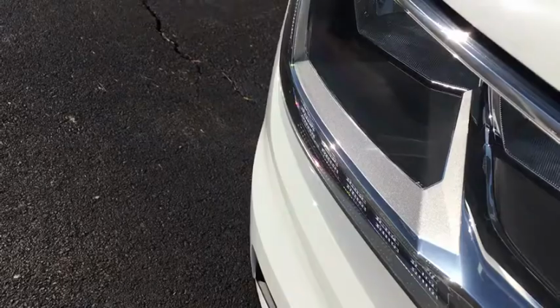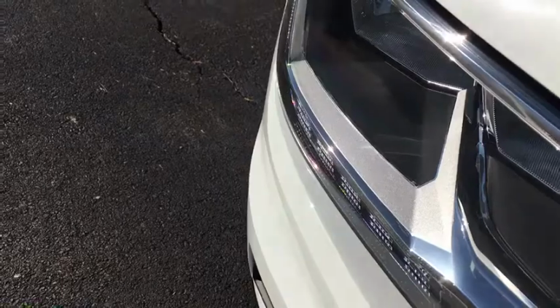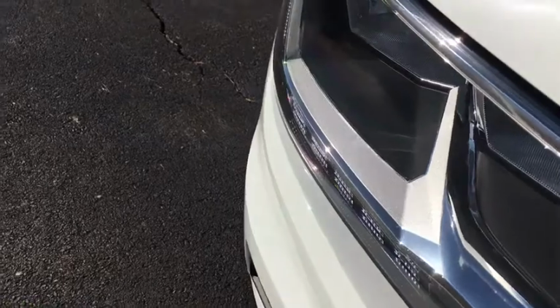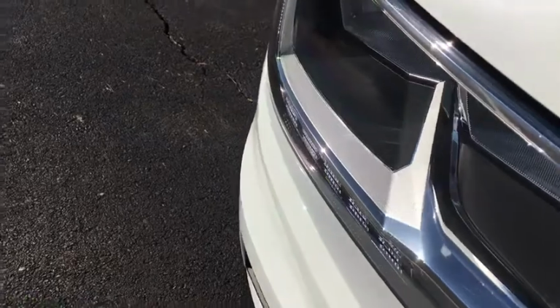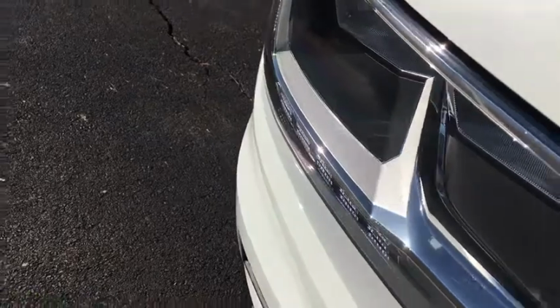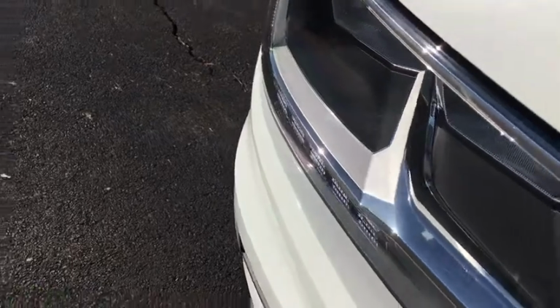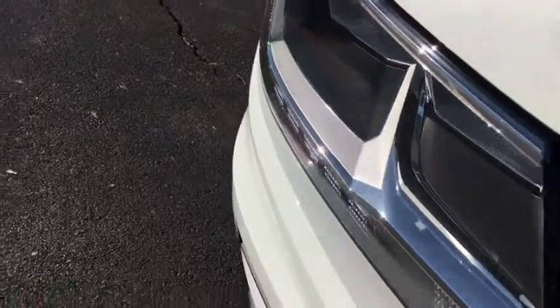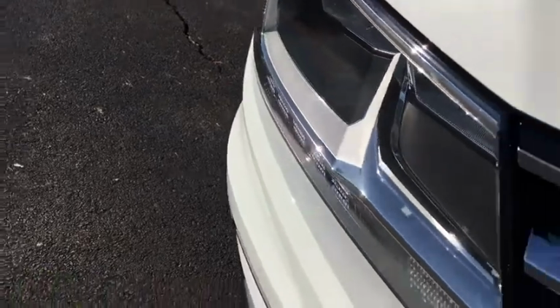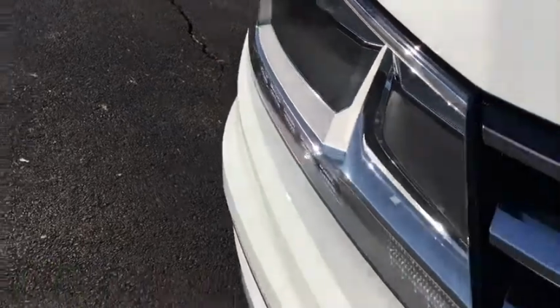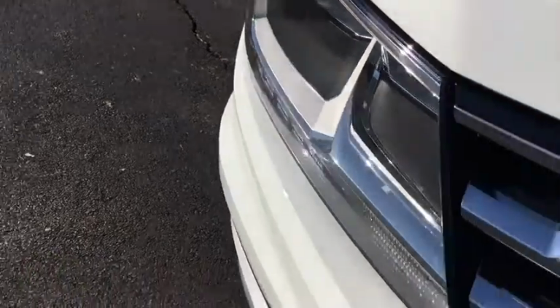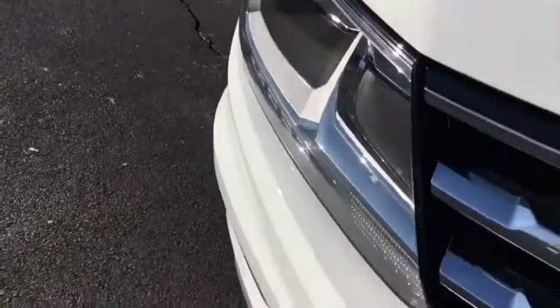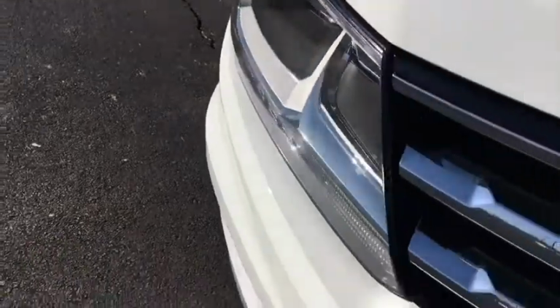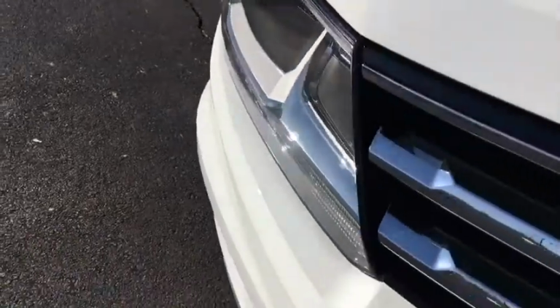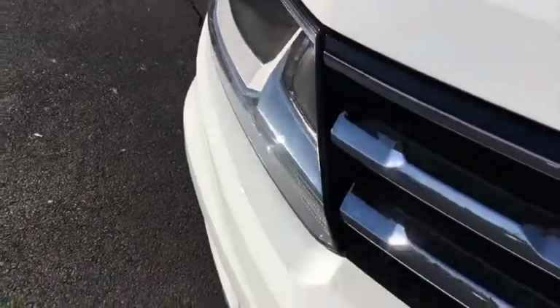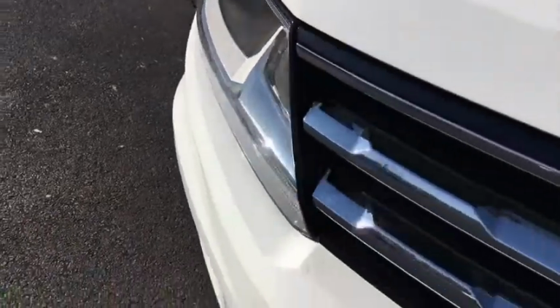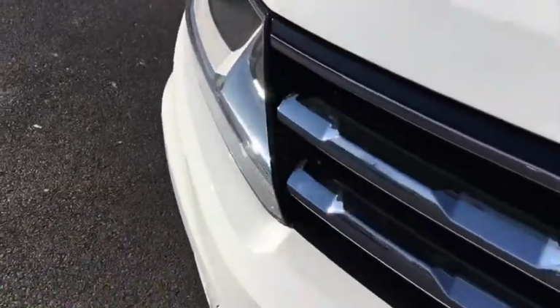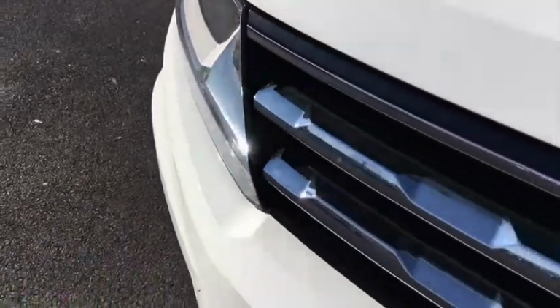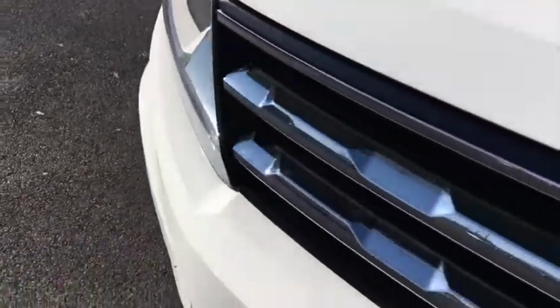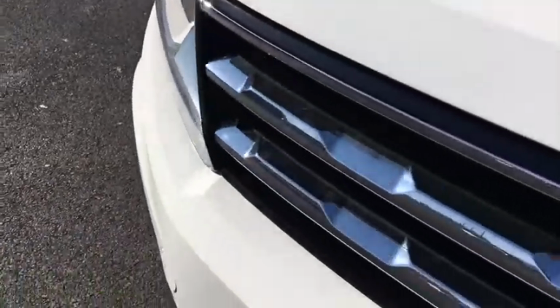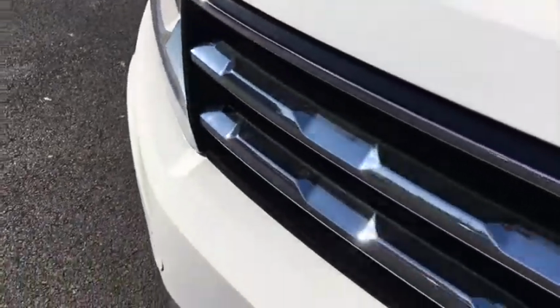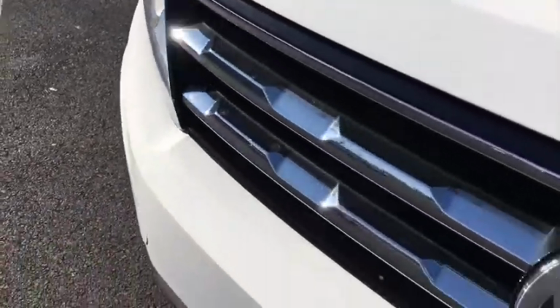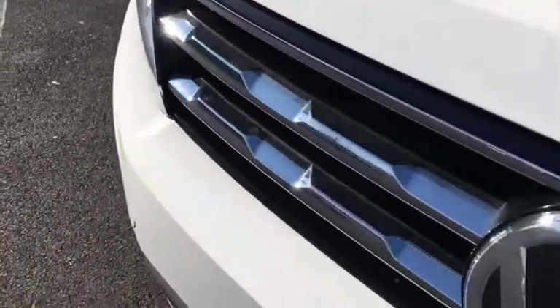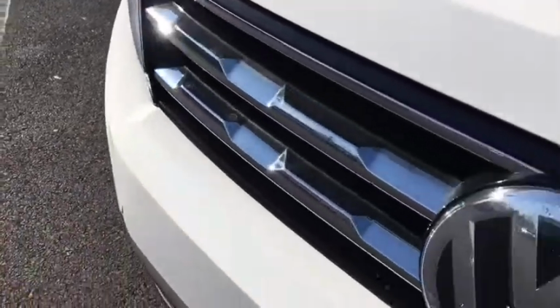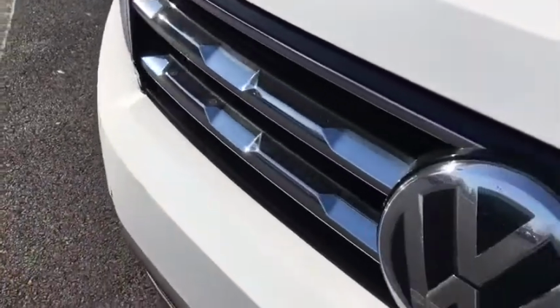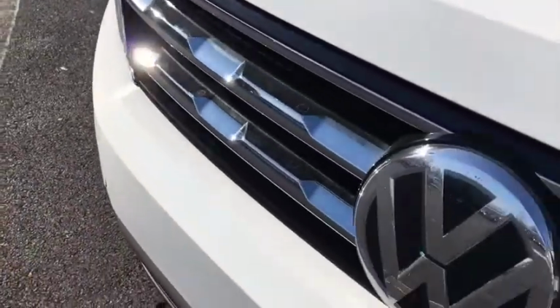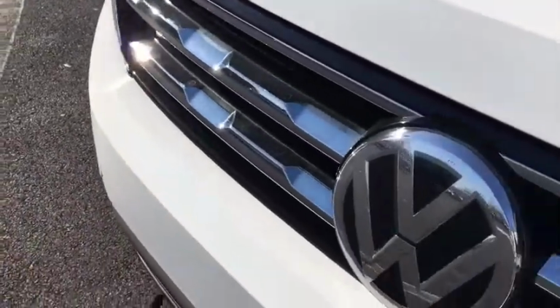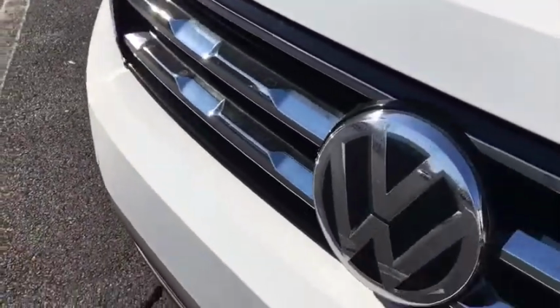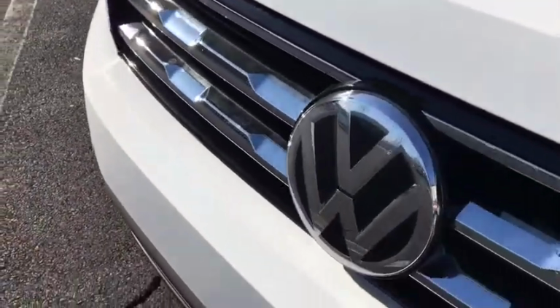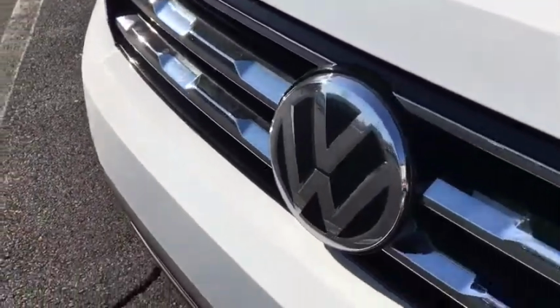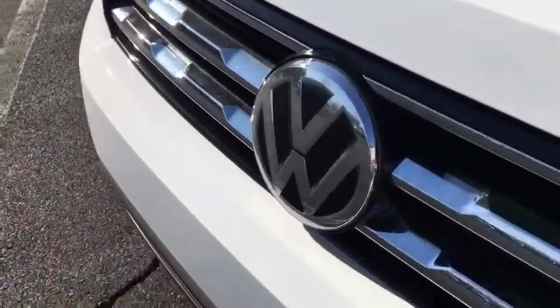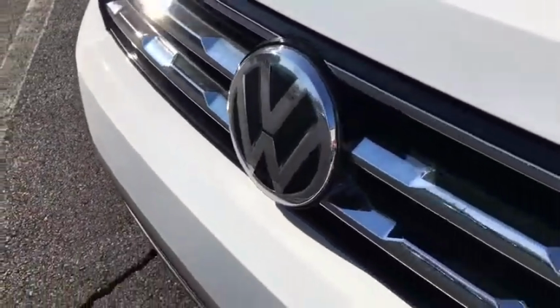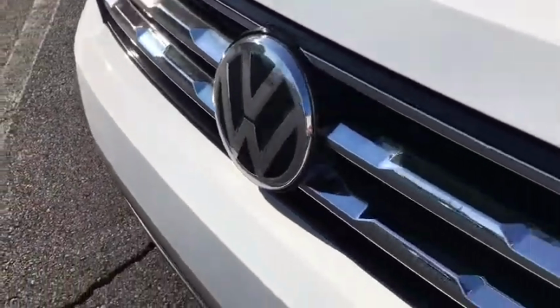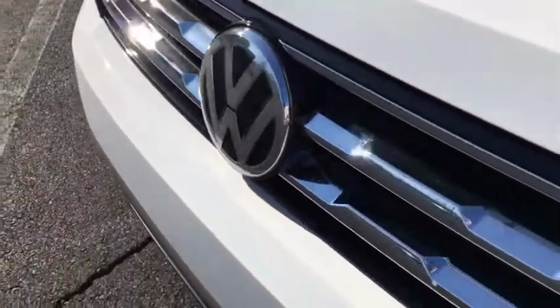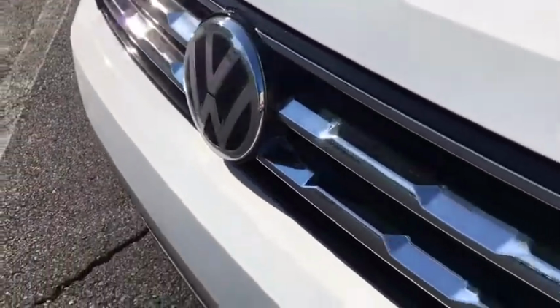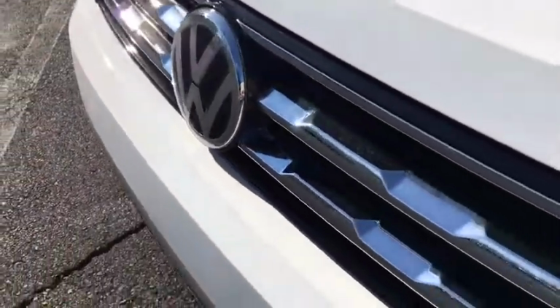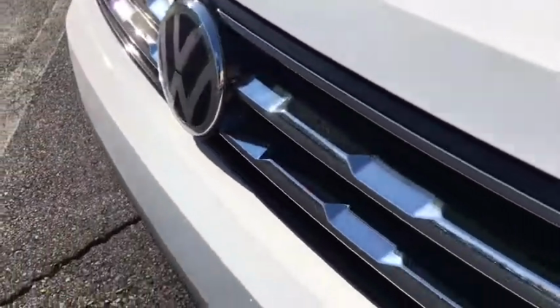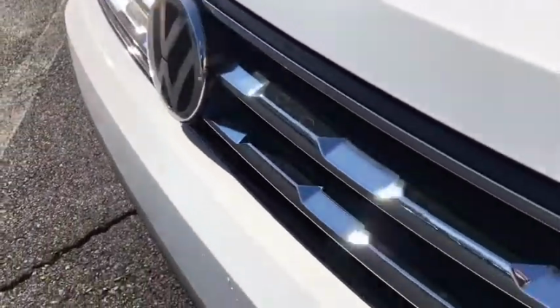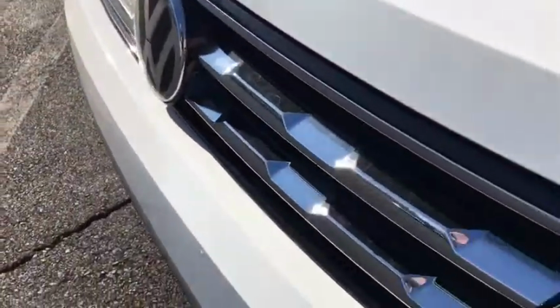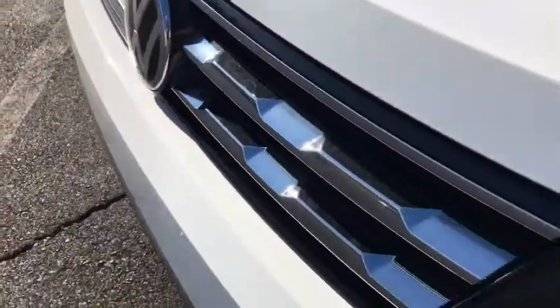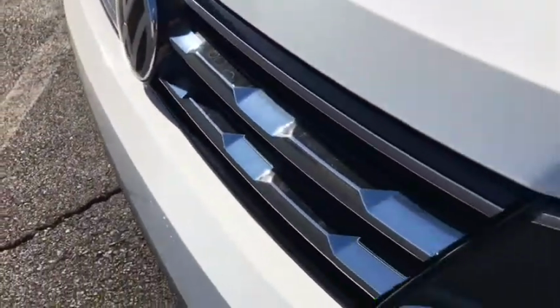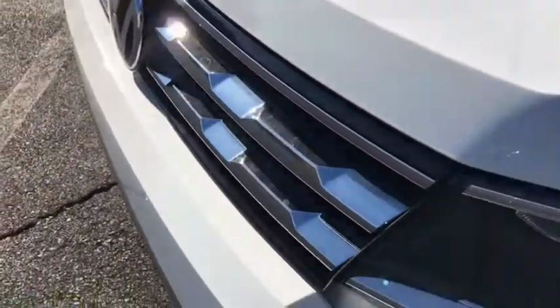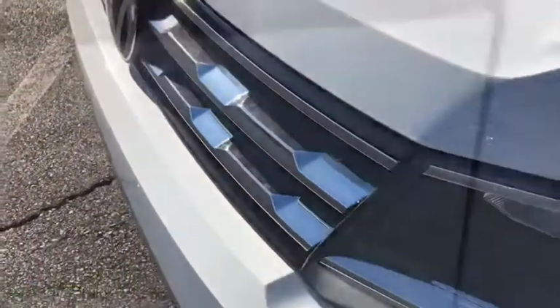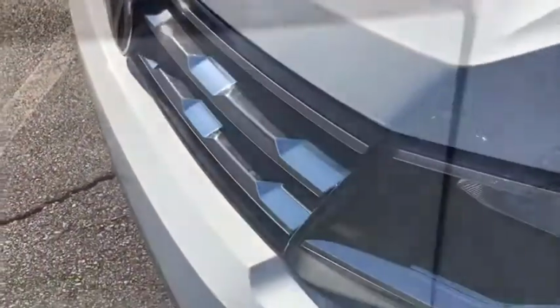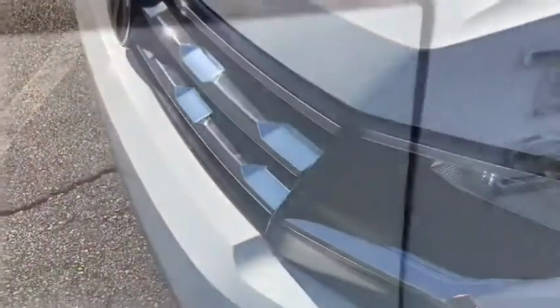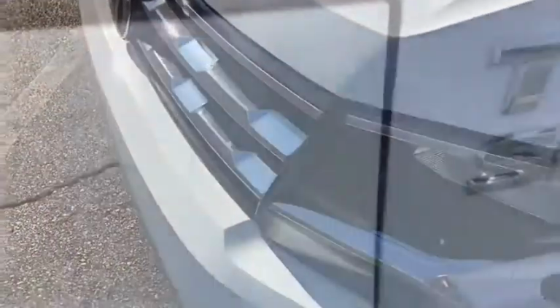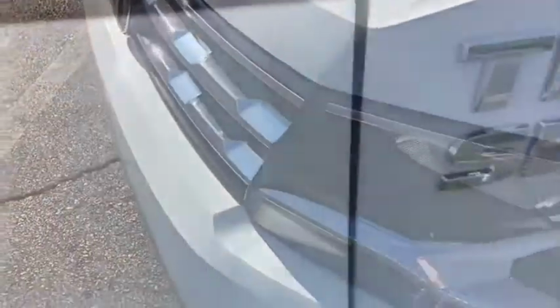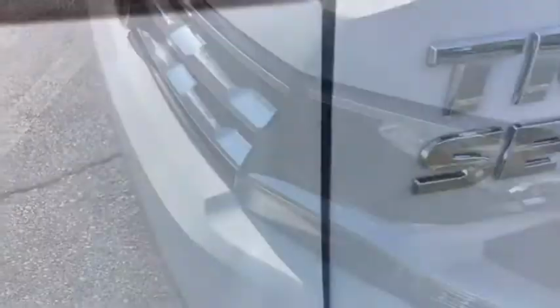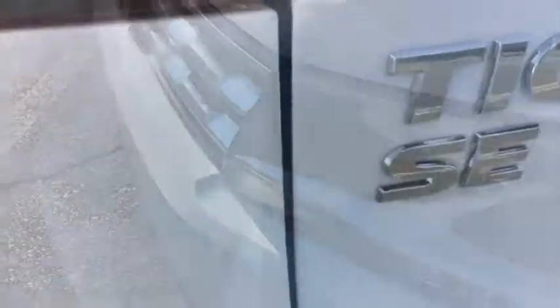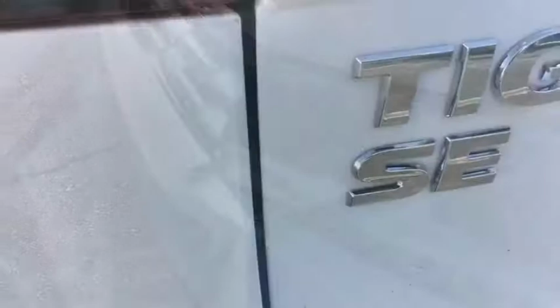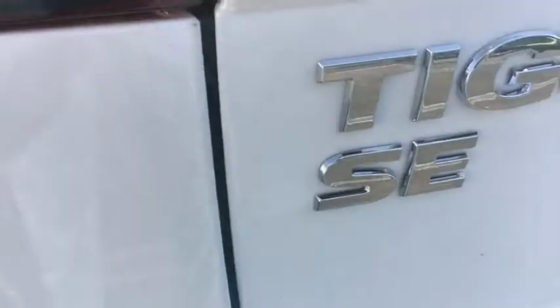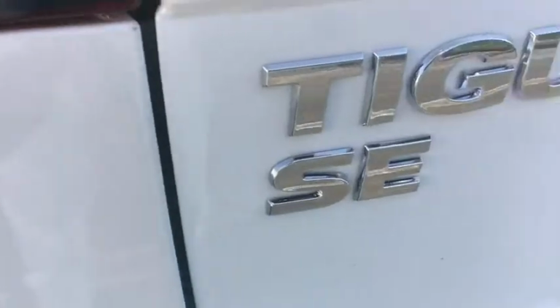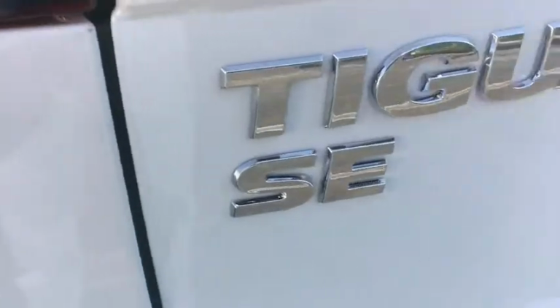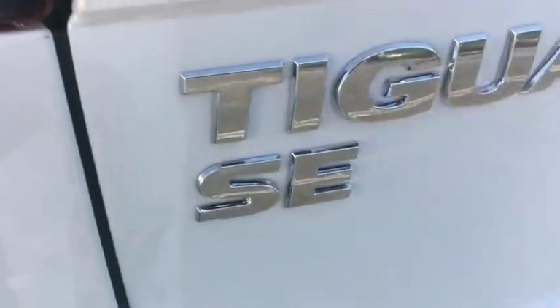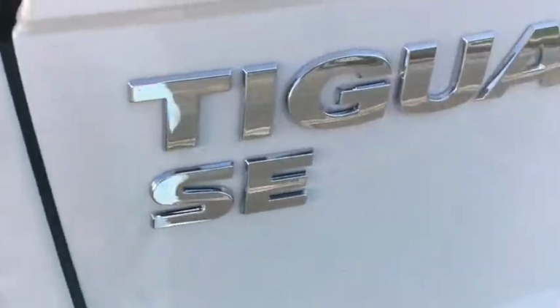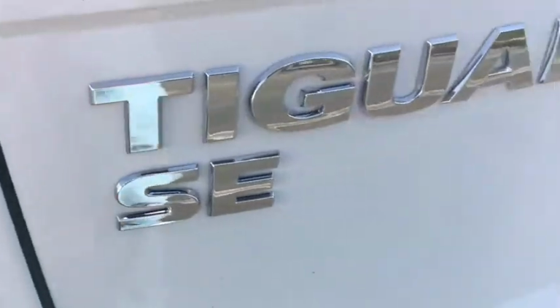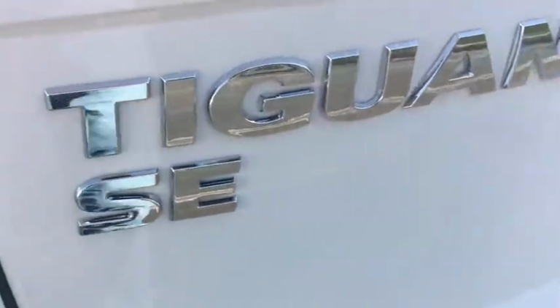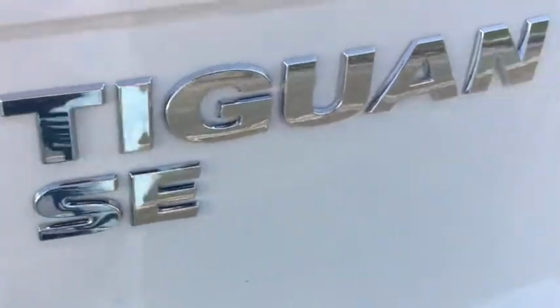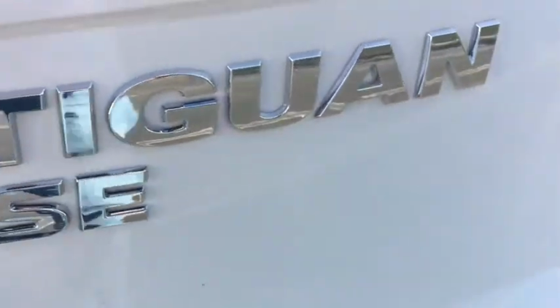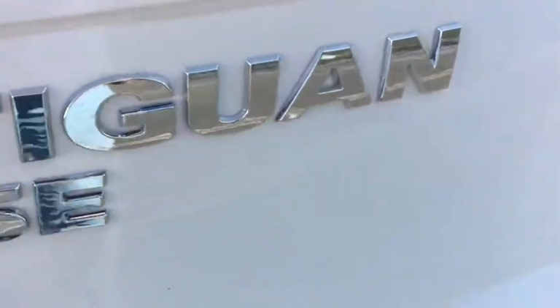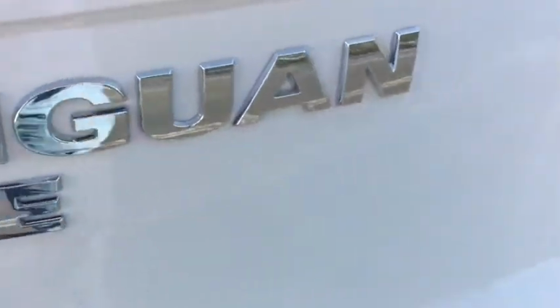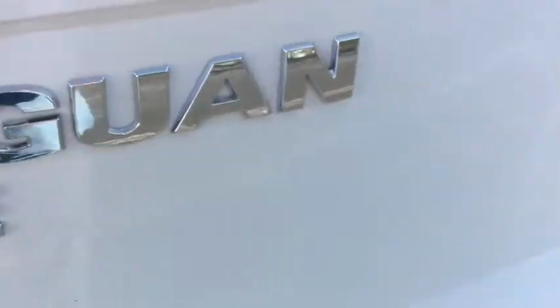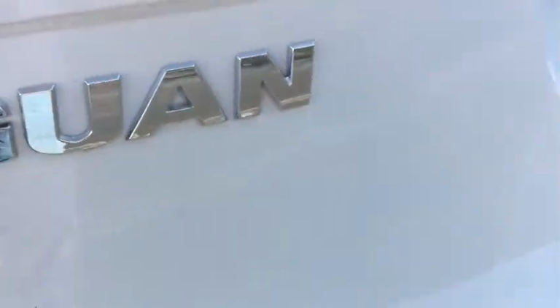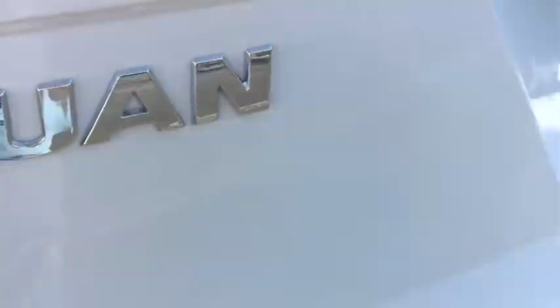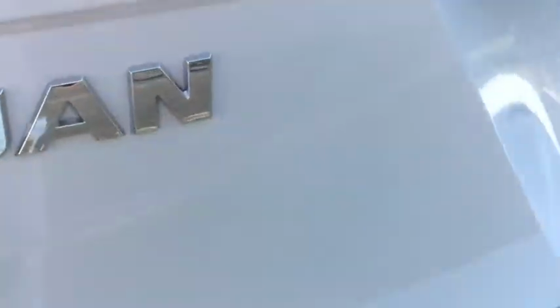The 2018 Volkswagen Tiguan. With Volkswagen Tiguan, it's good to be turbo. Turbo with class.